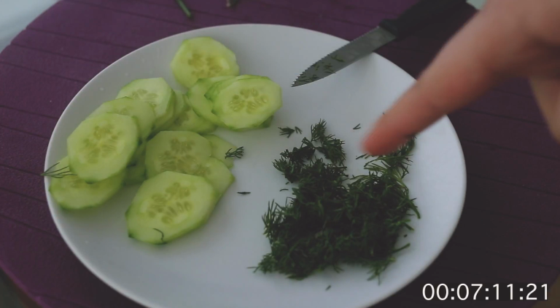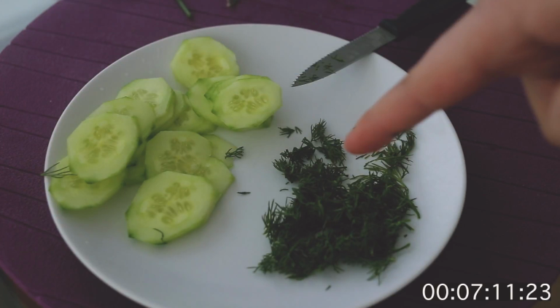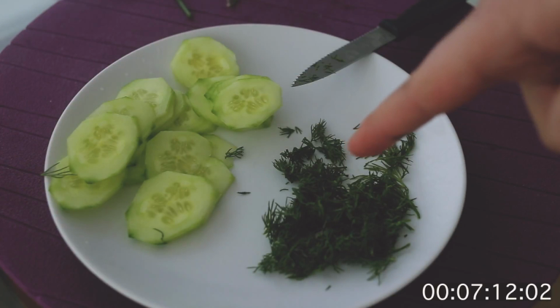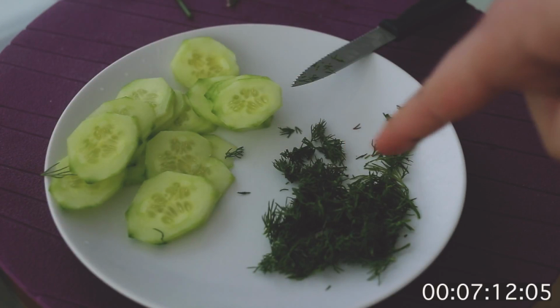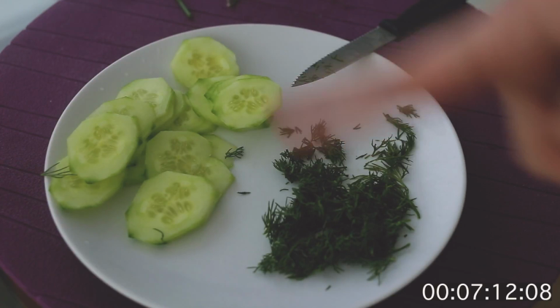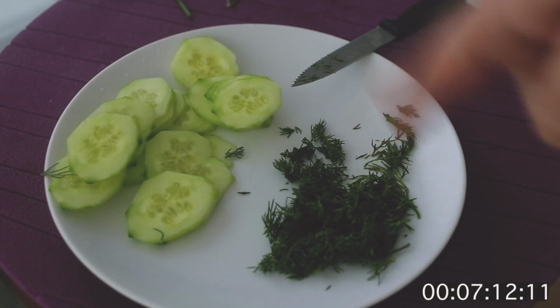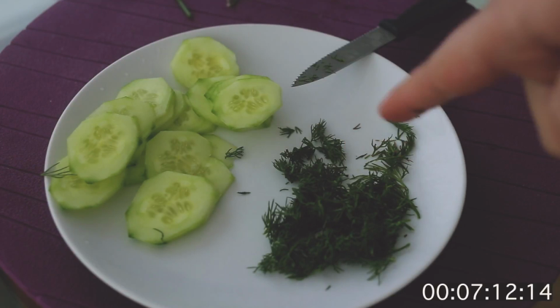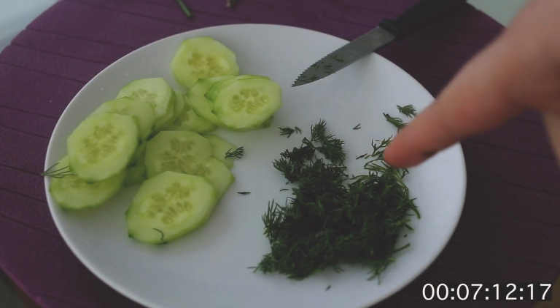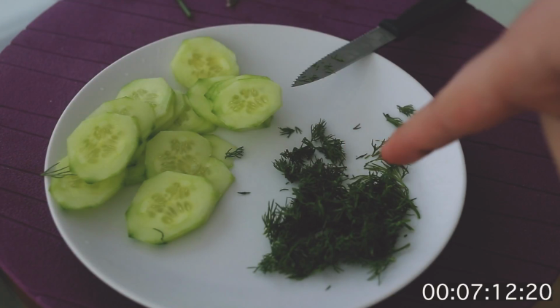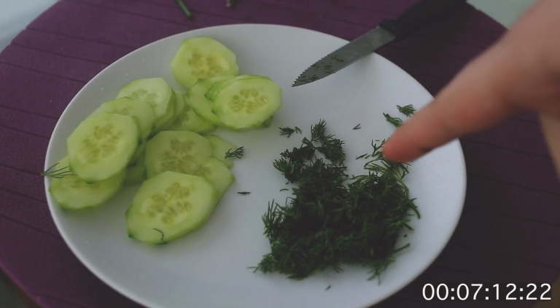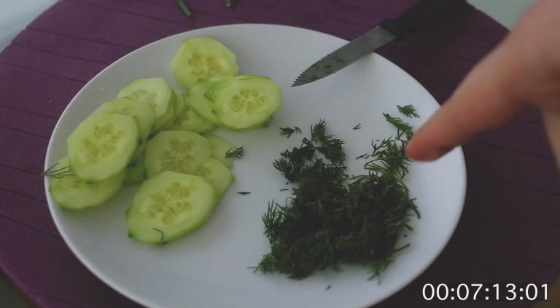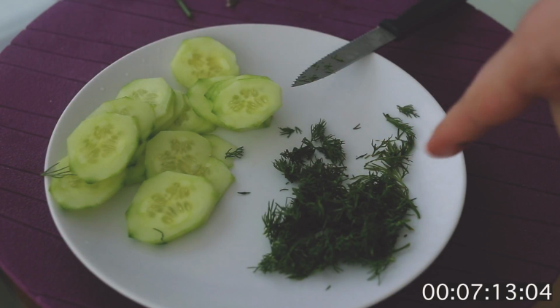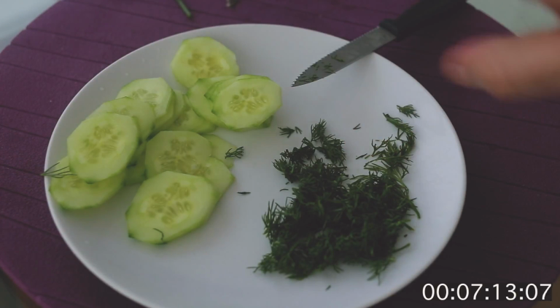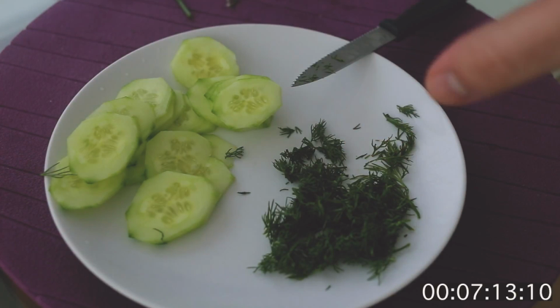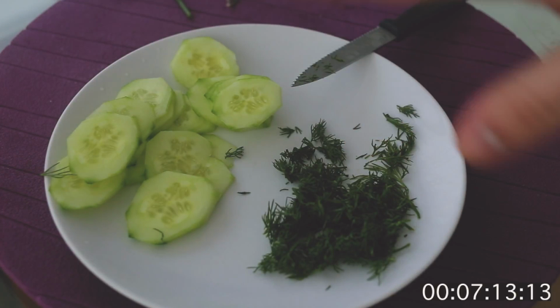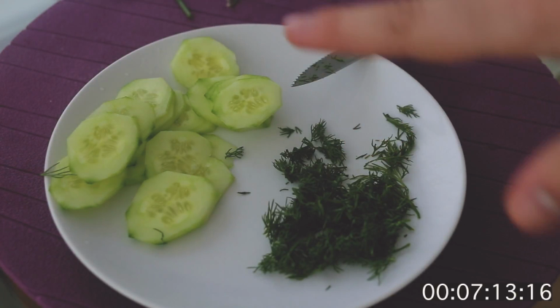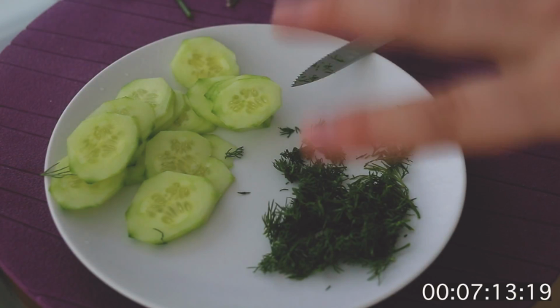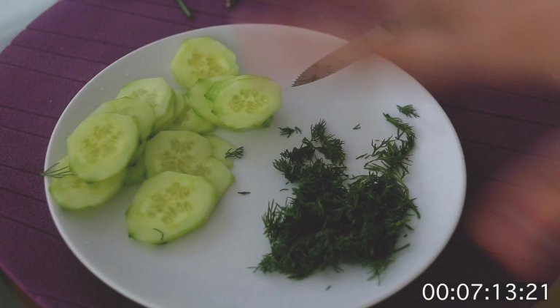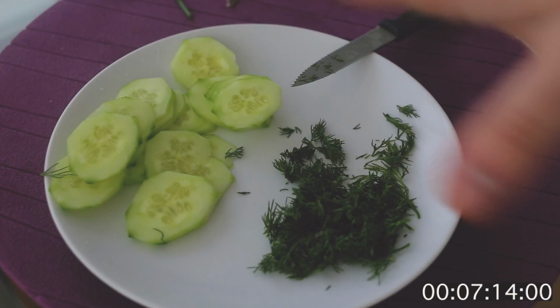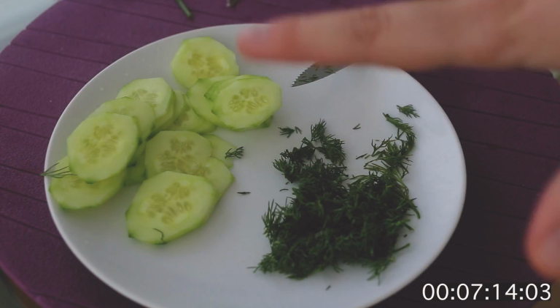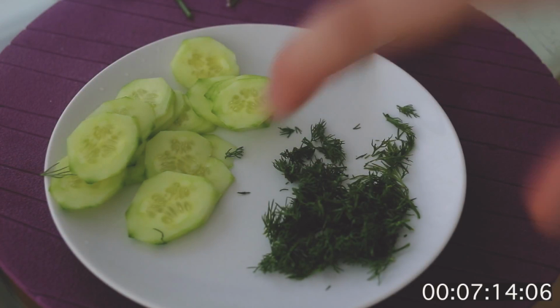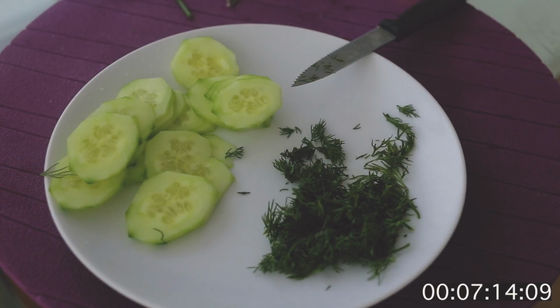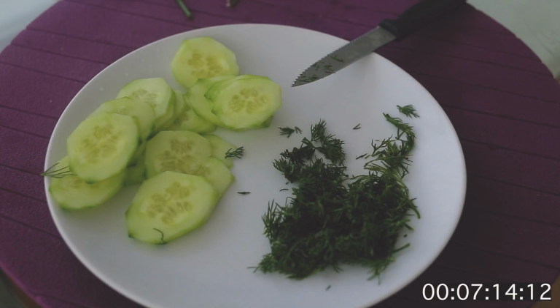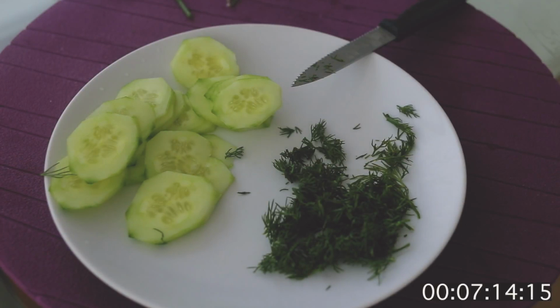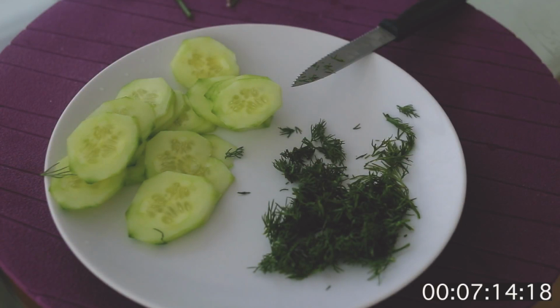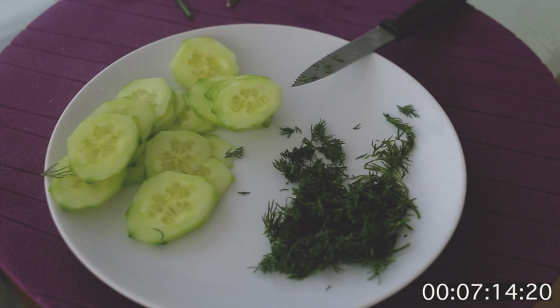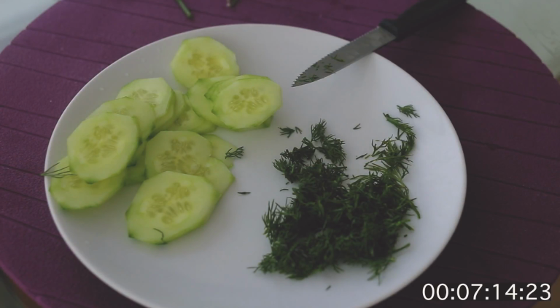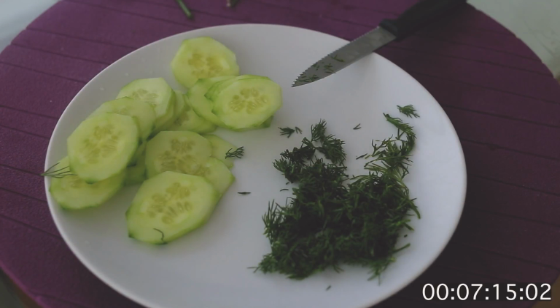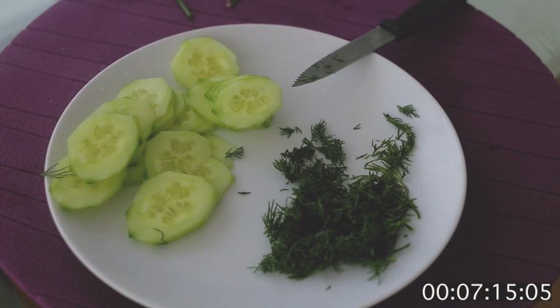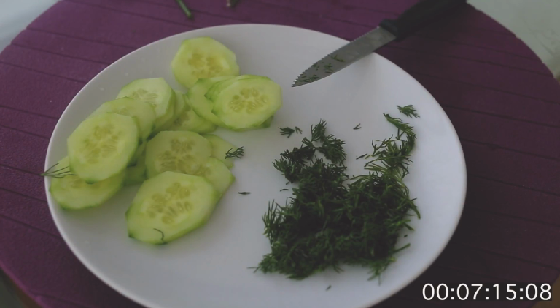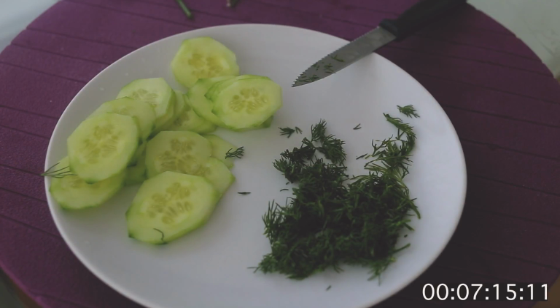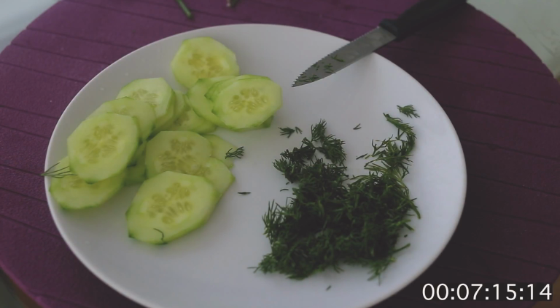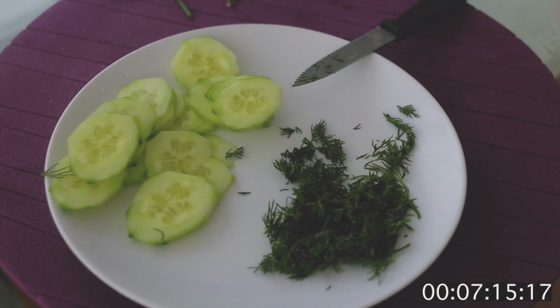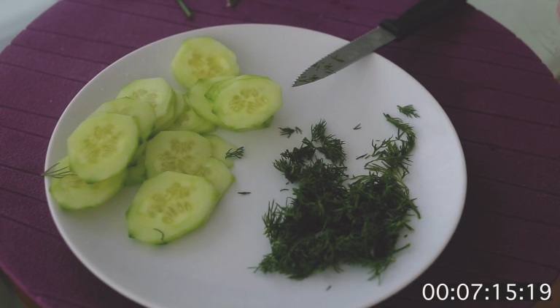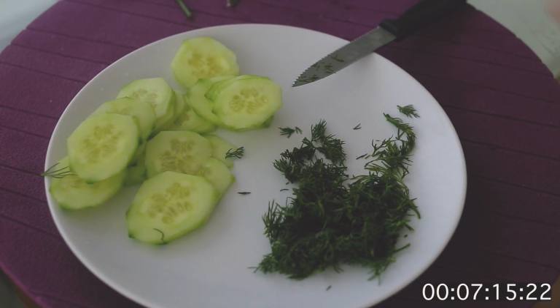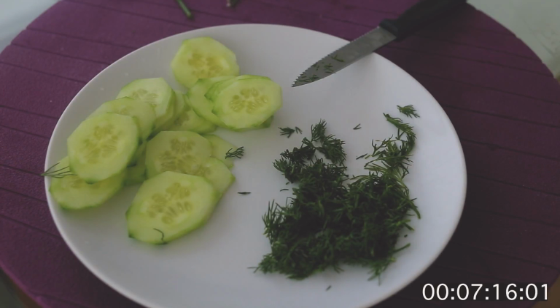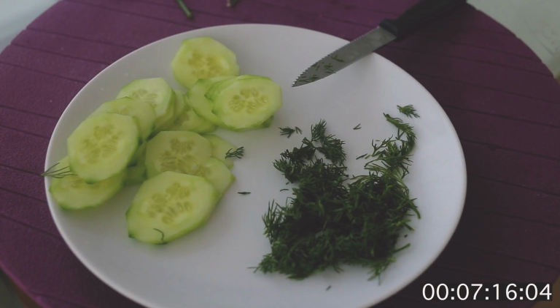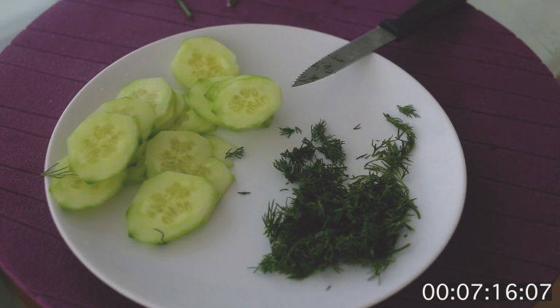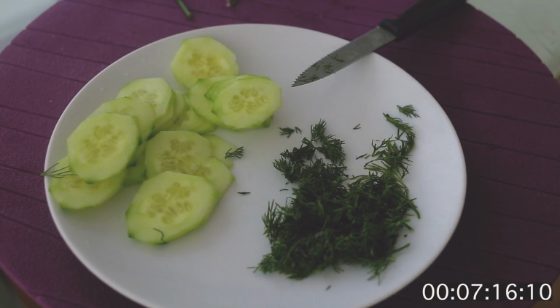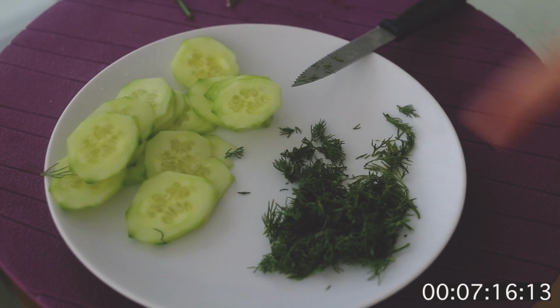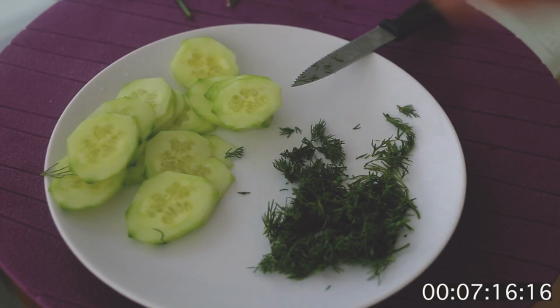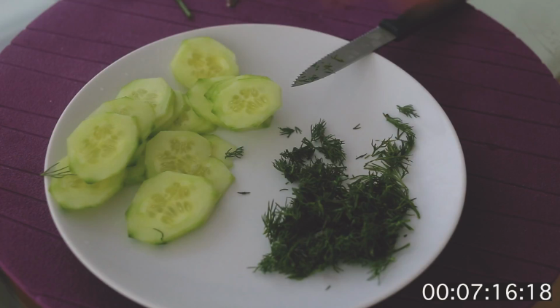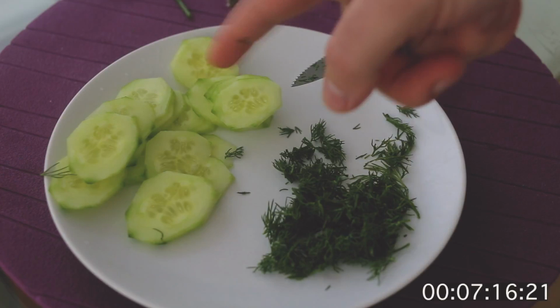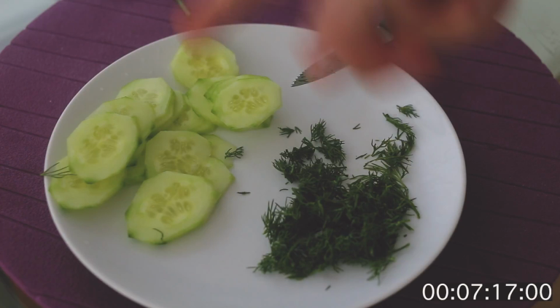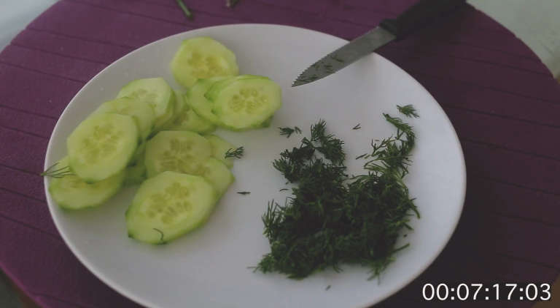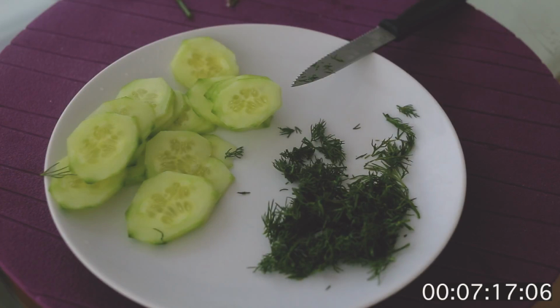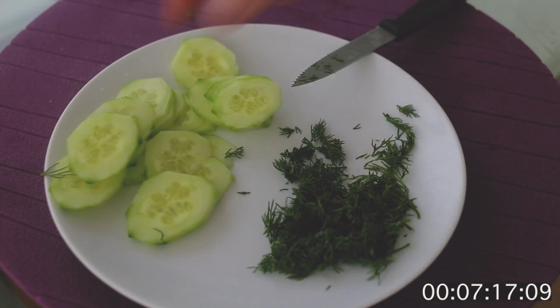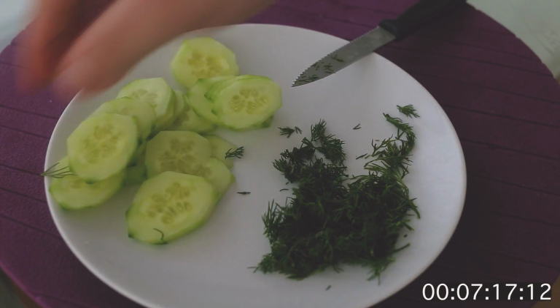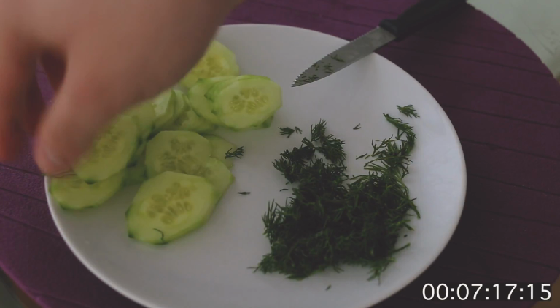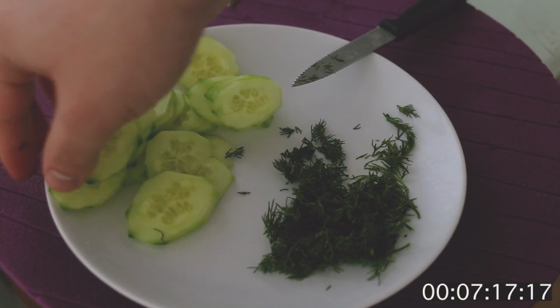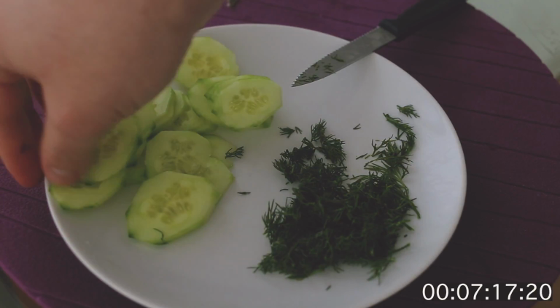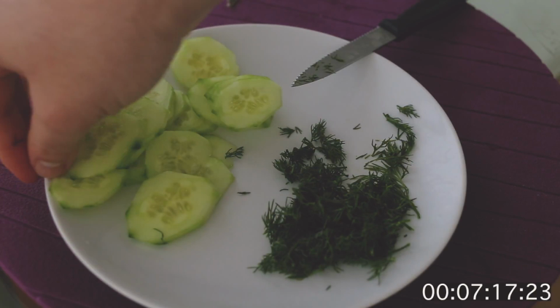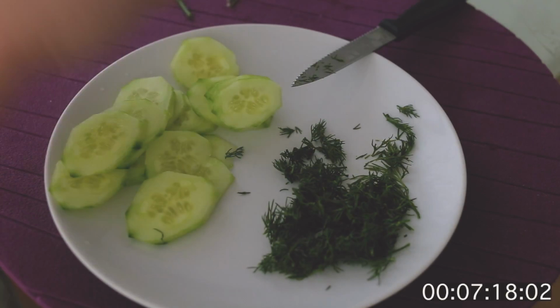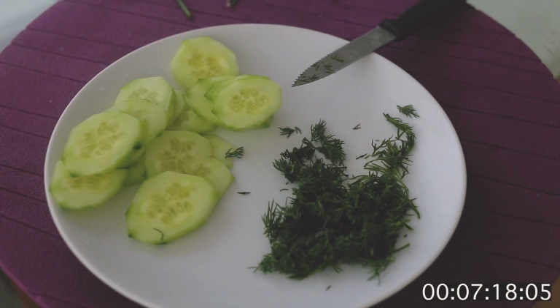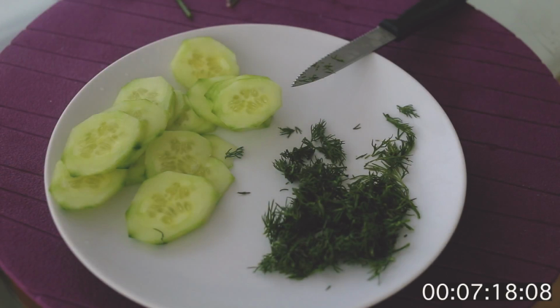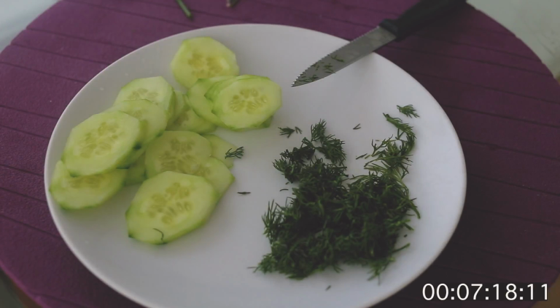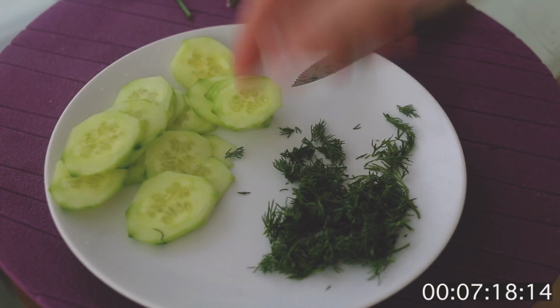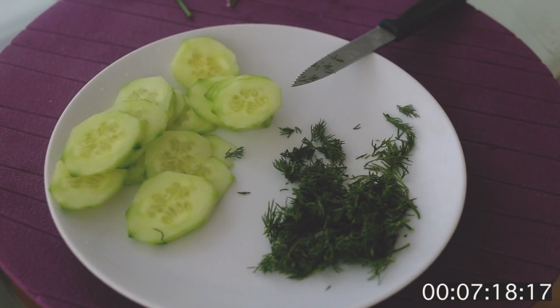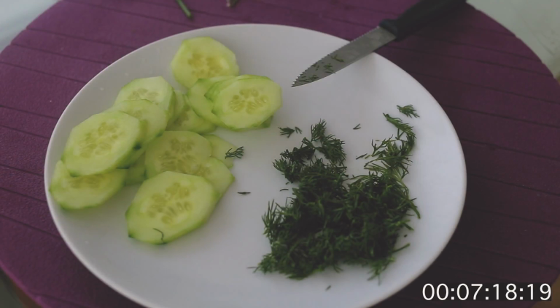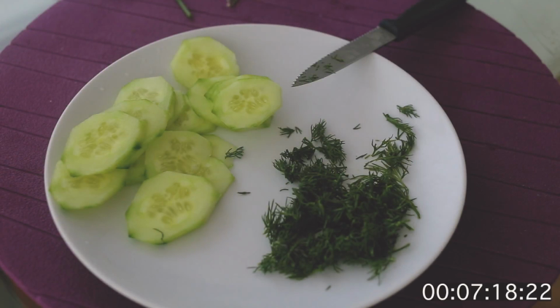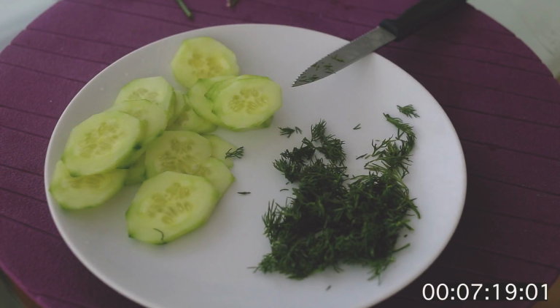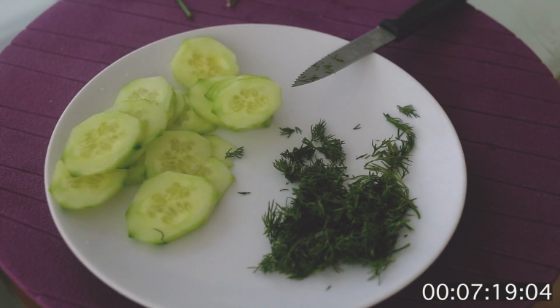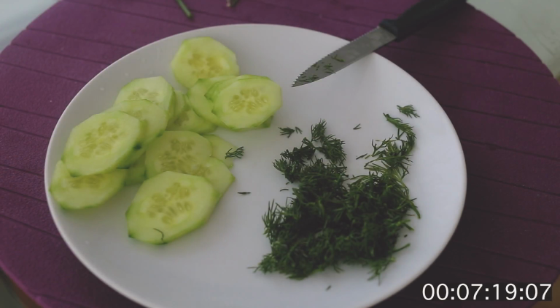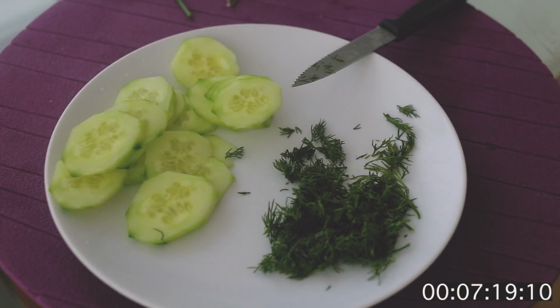That's enough with dill — don't make it into really small pieces. And that's our cucumber done.